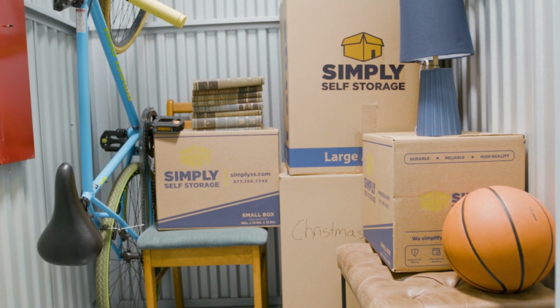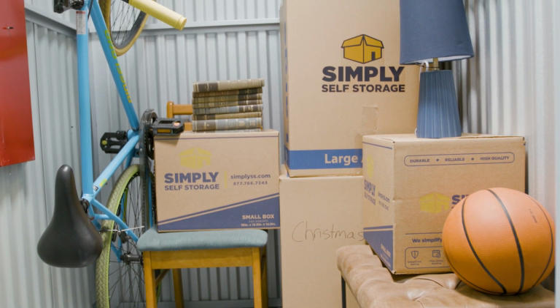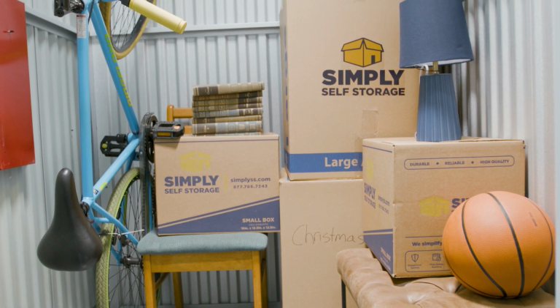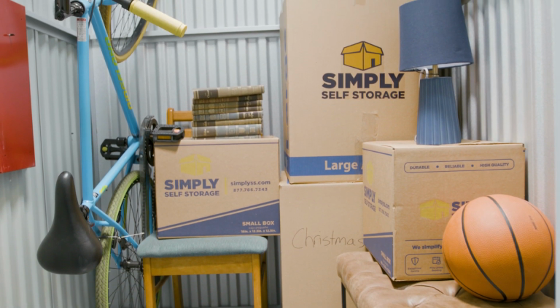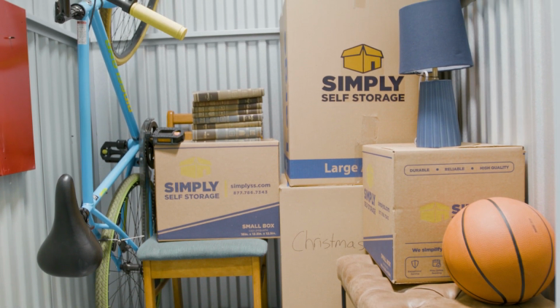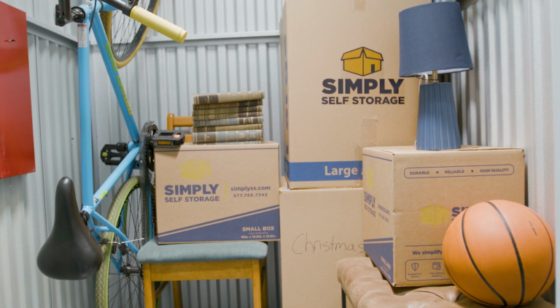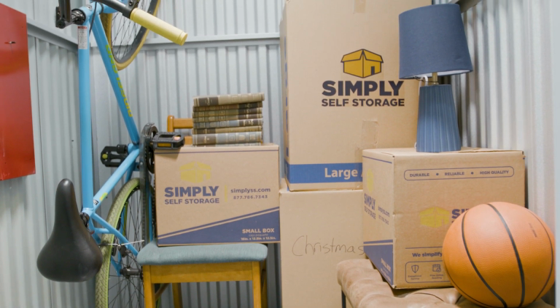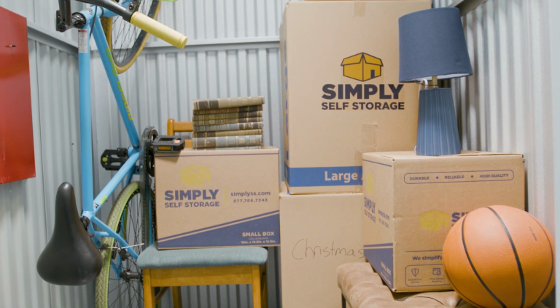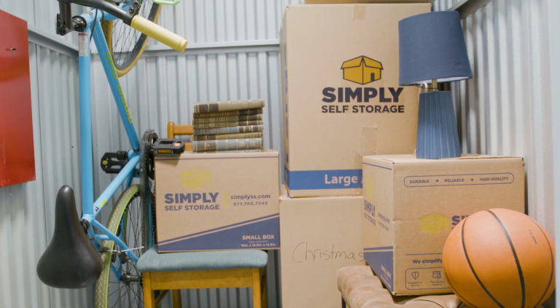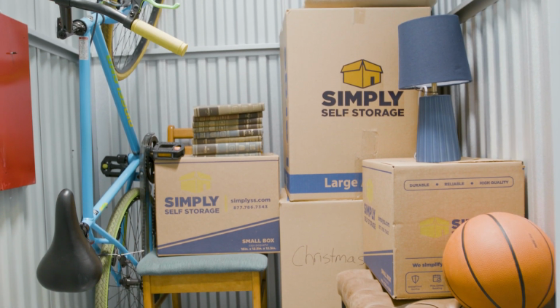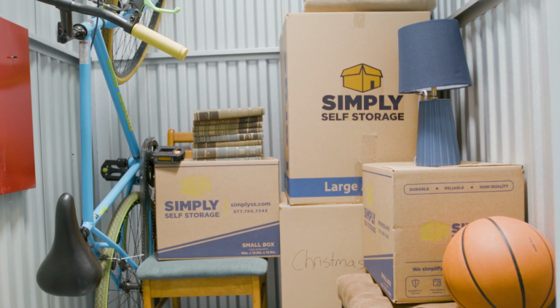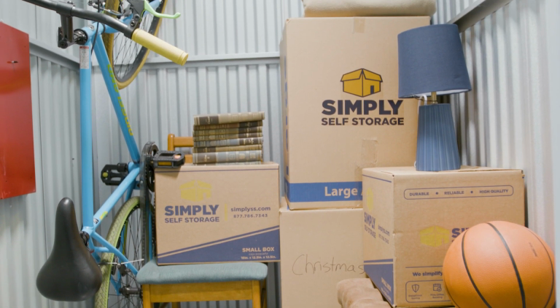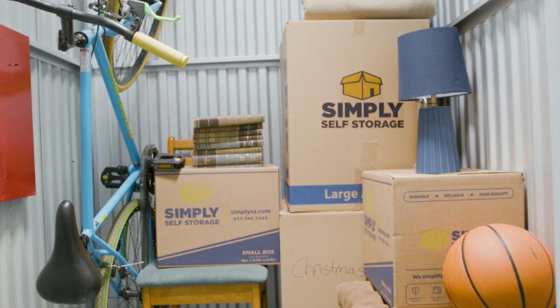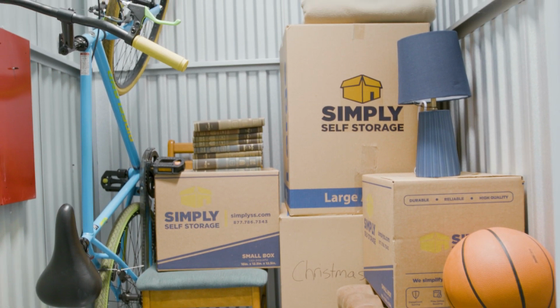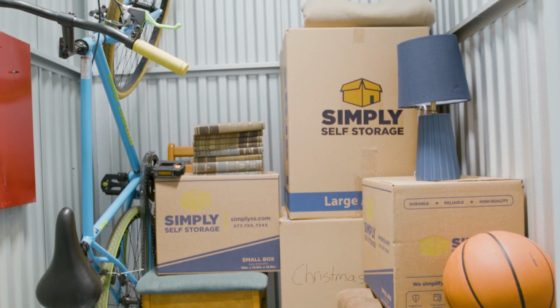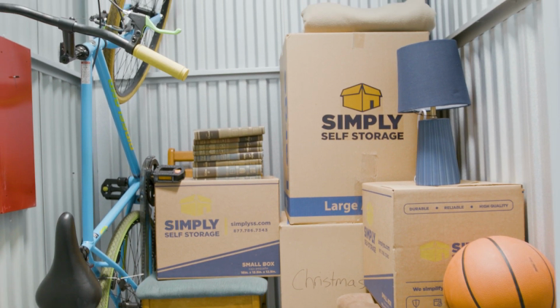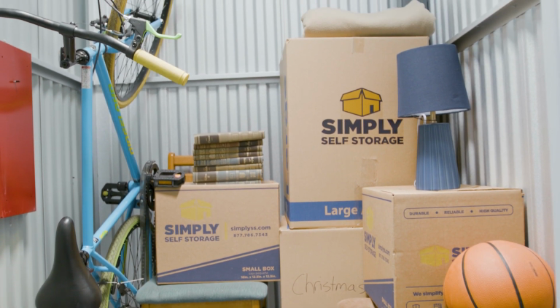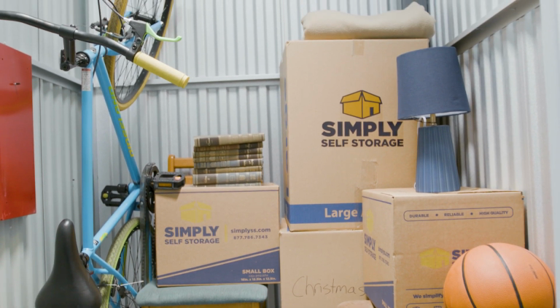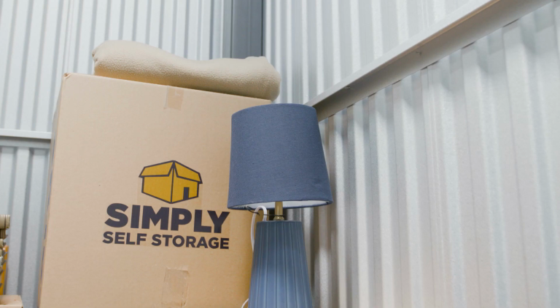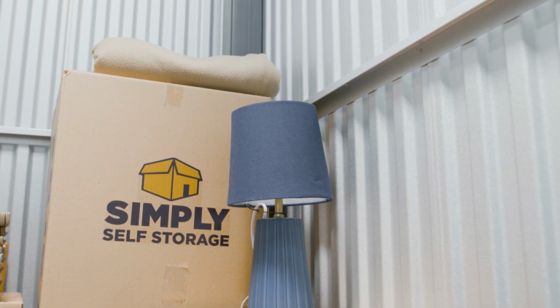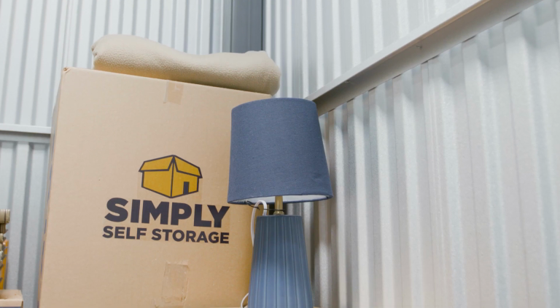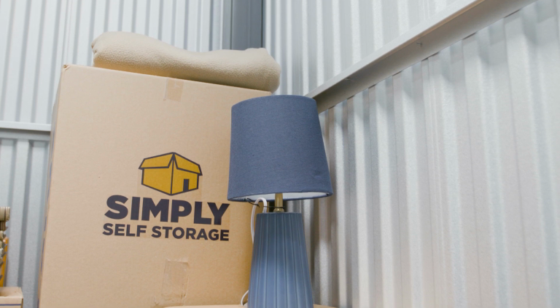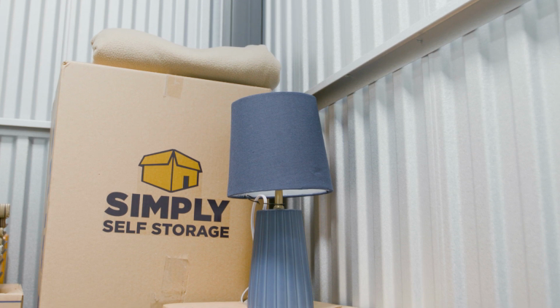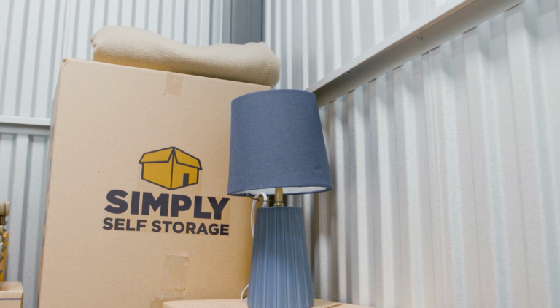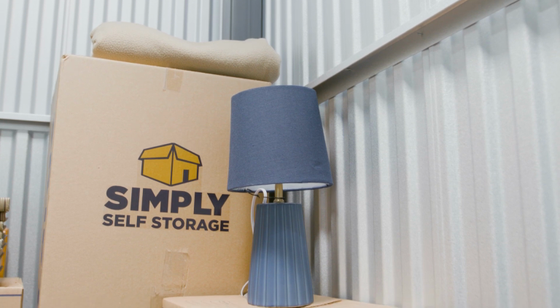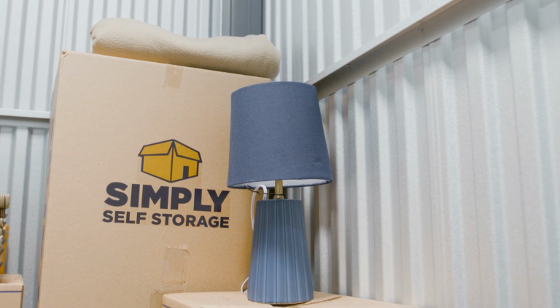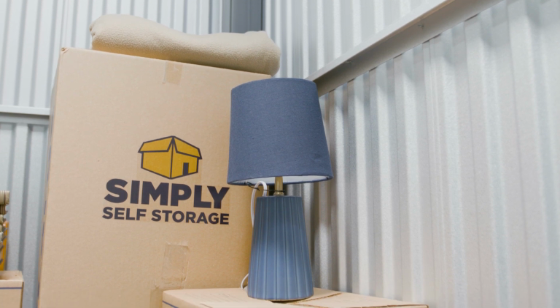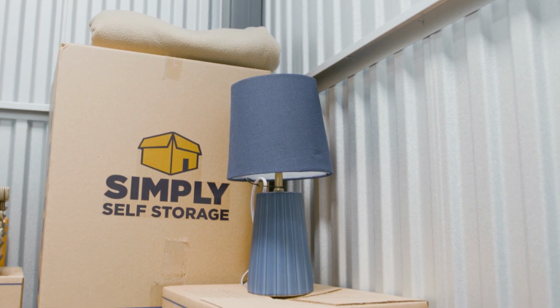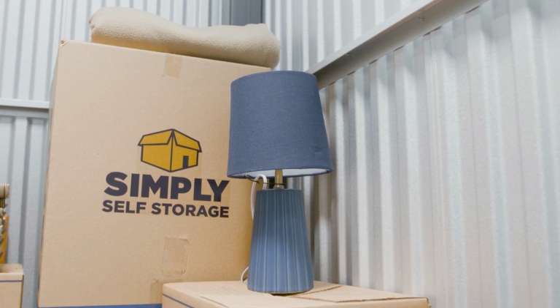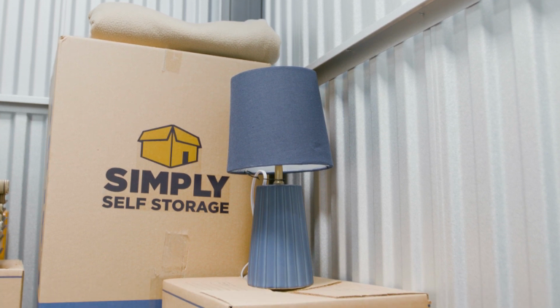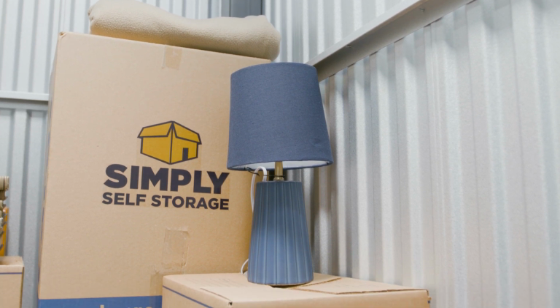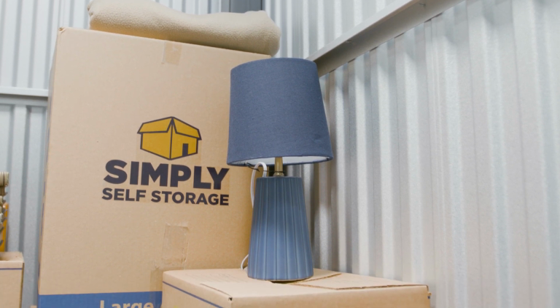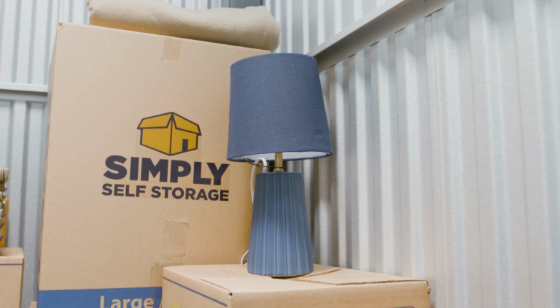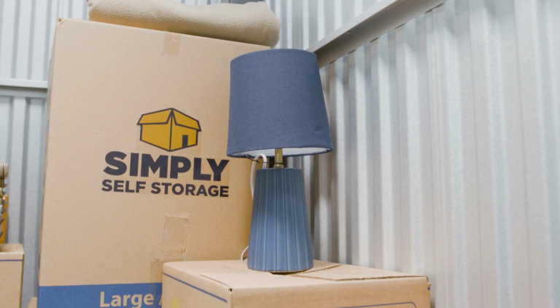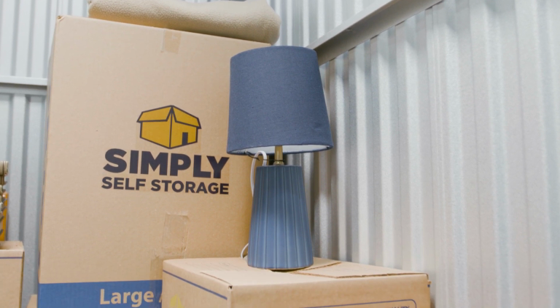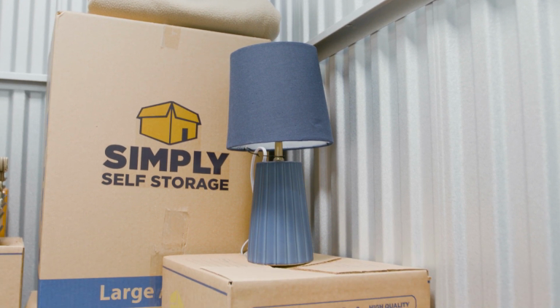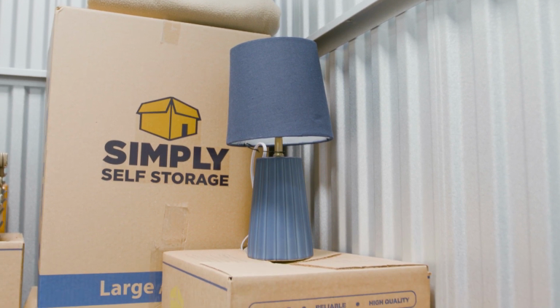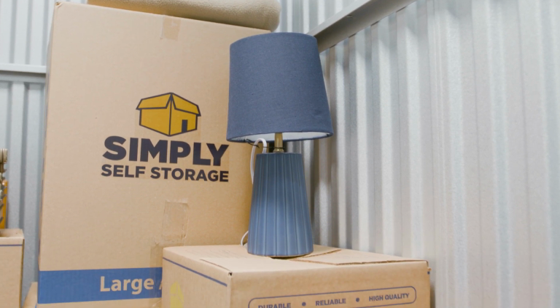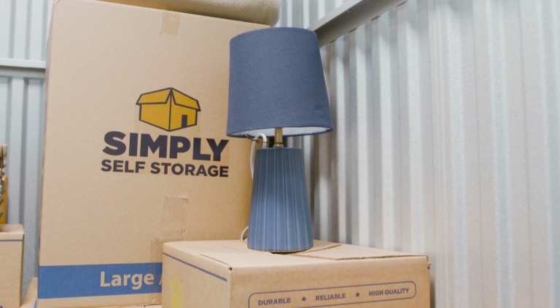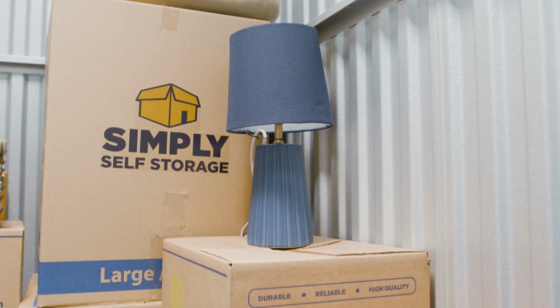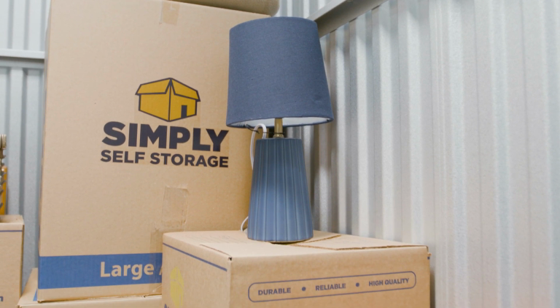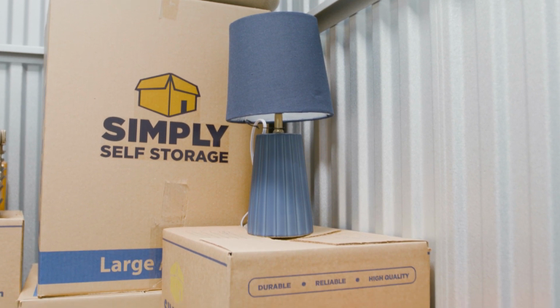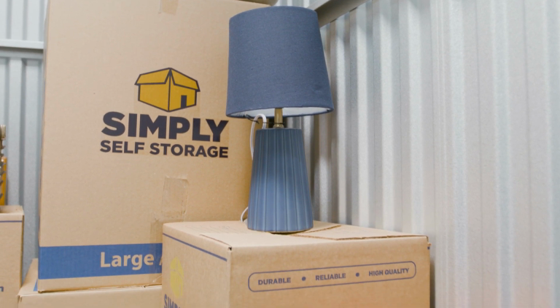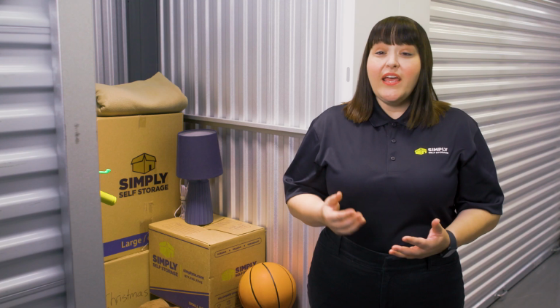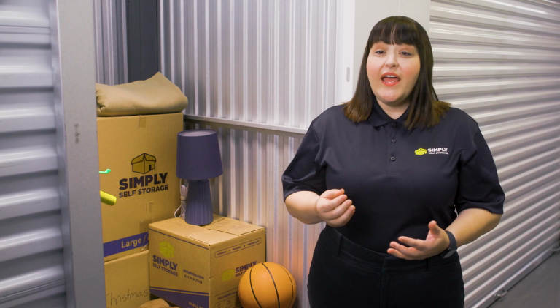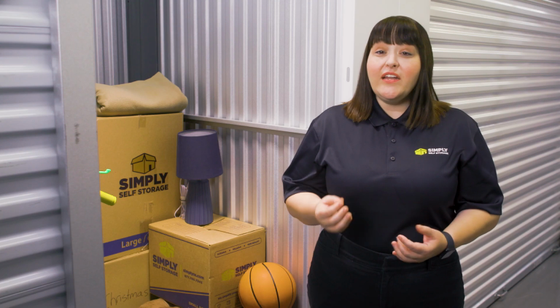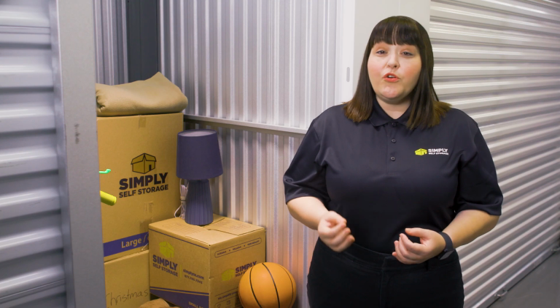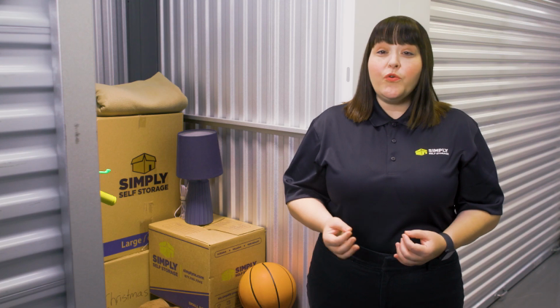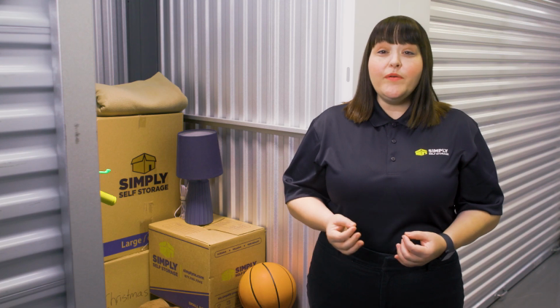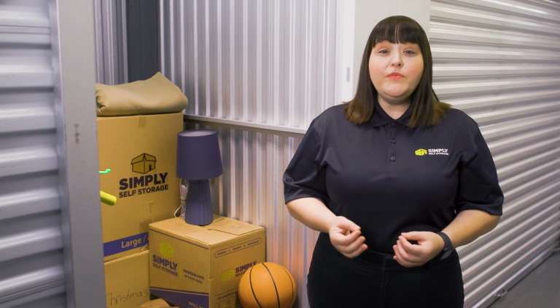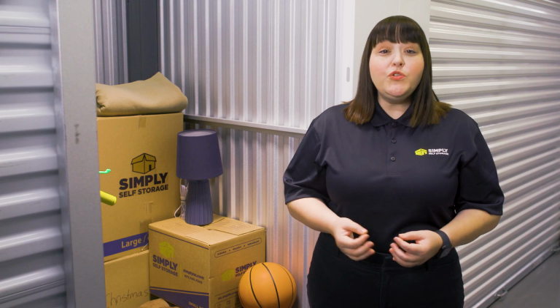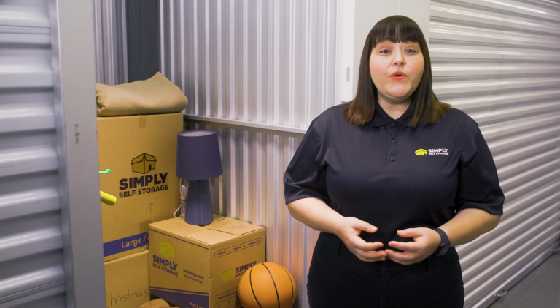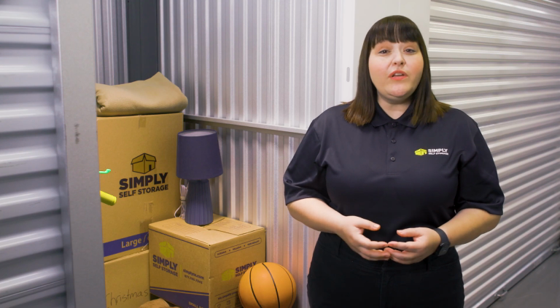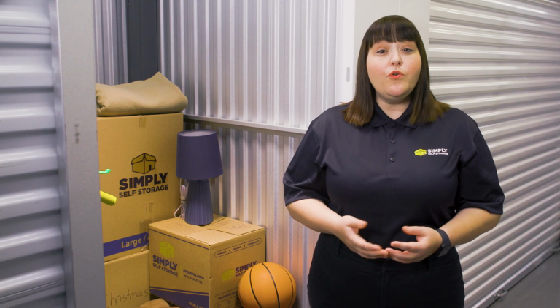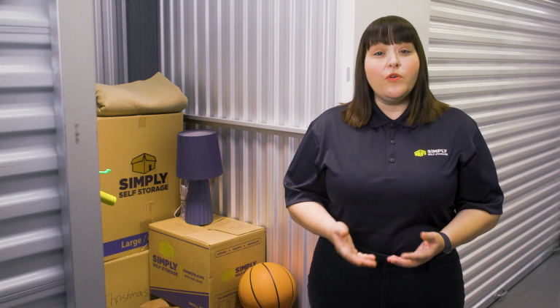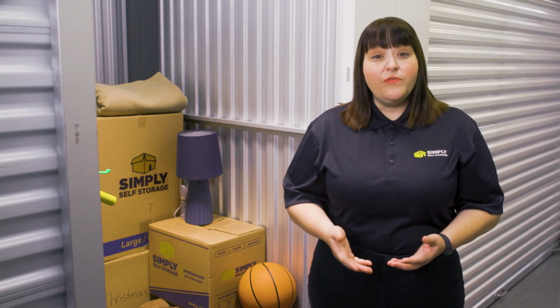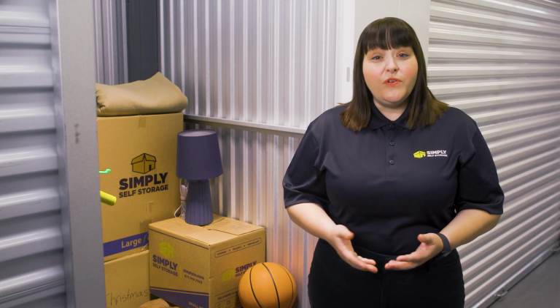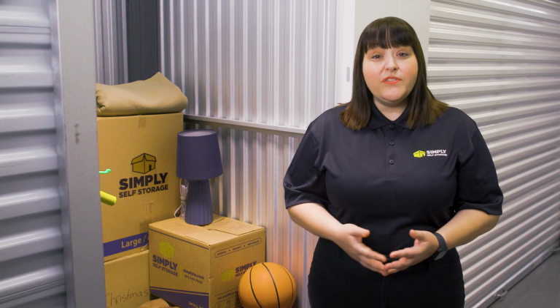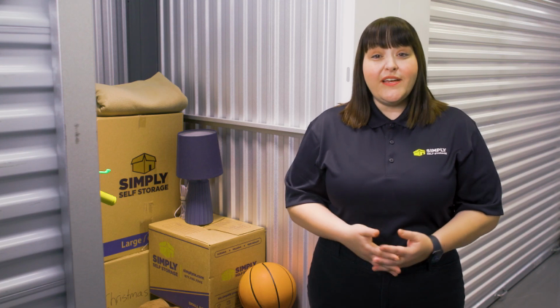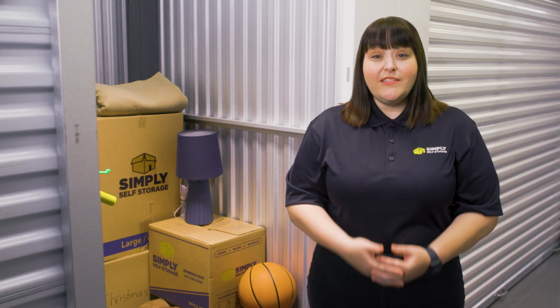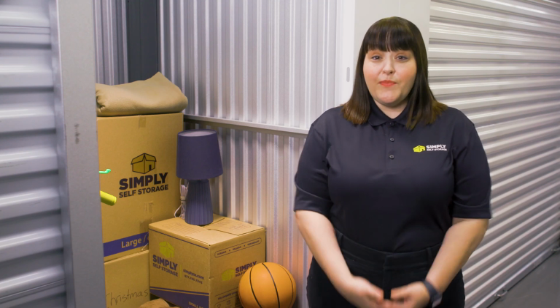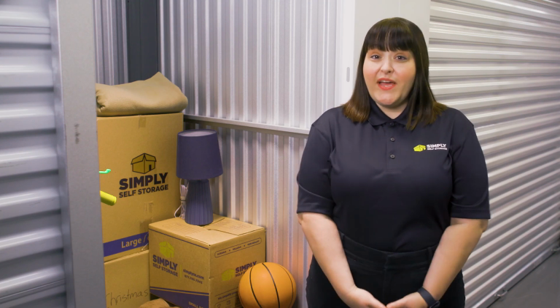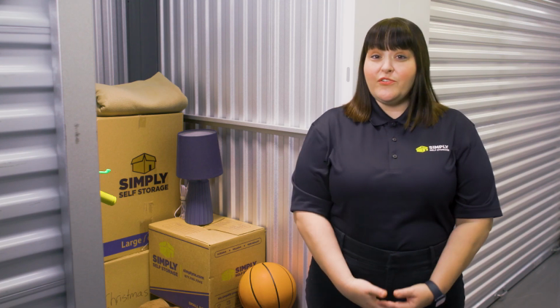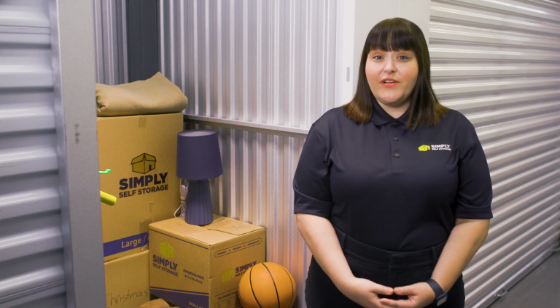It can also store smaller furnishings like lamps, stools or chairs, side tables, and a crib, twin, or full-size mattress.